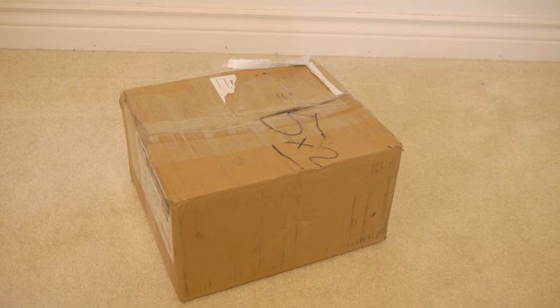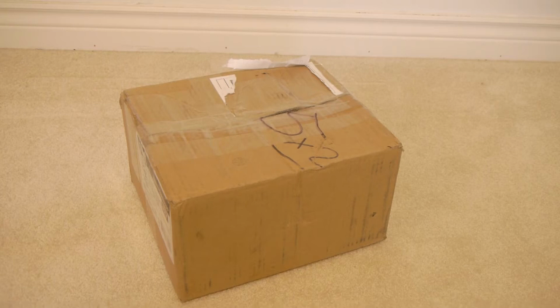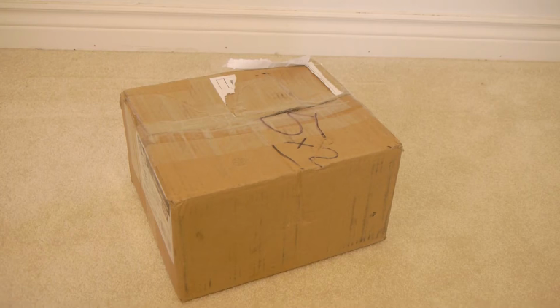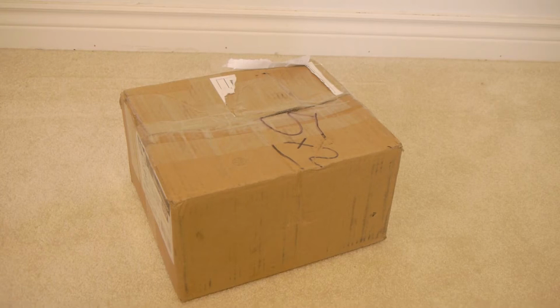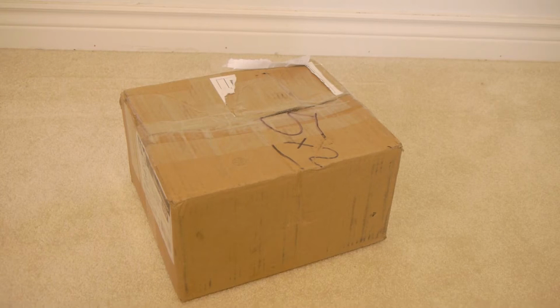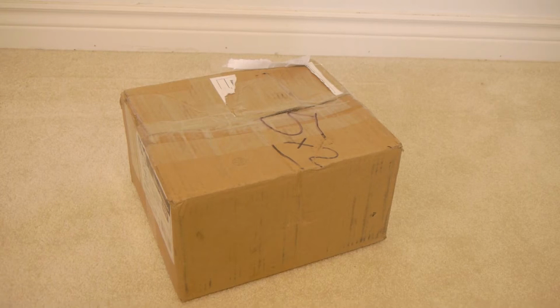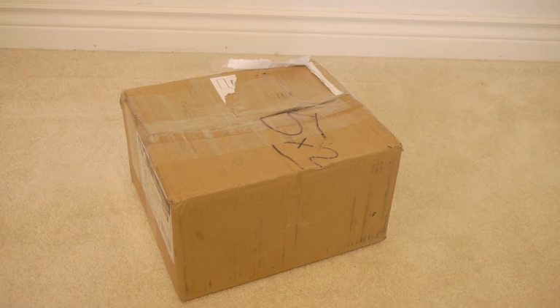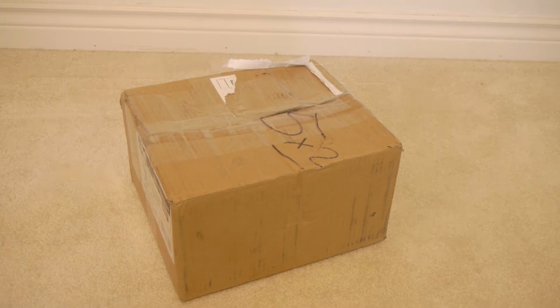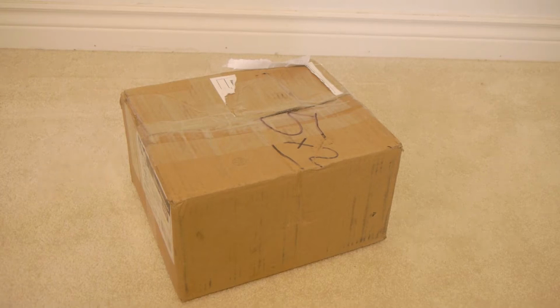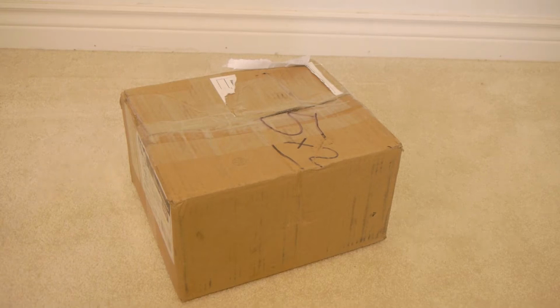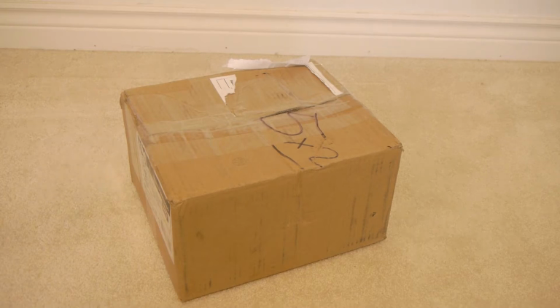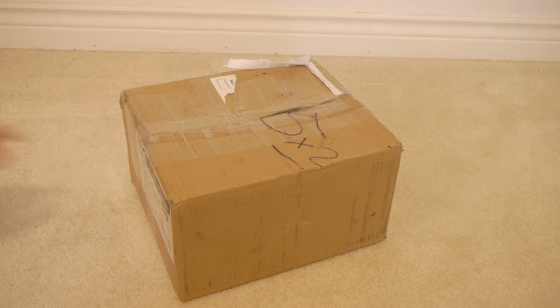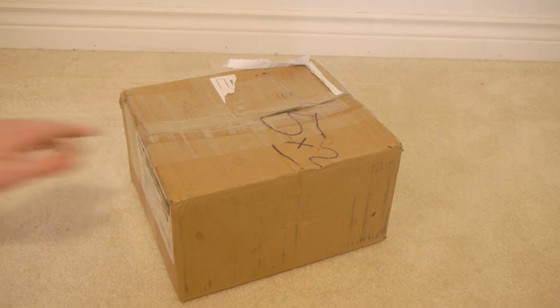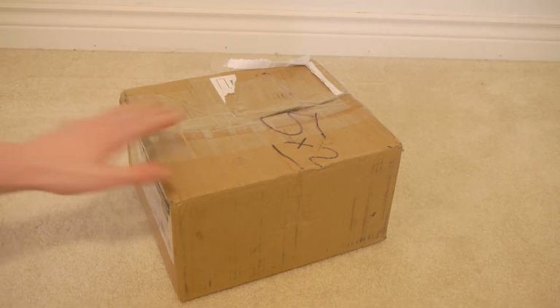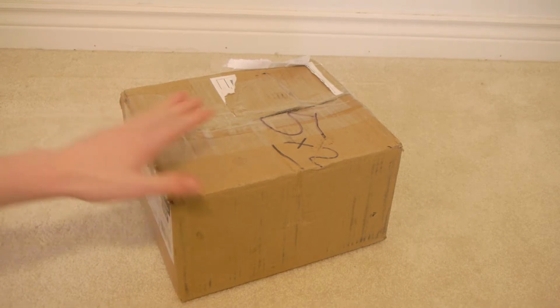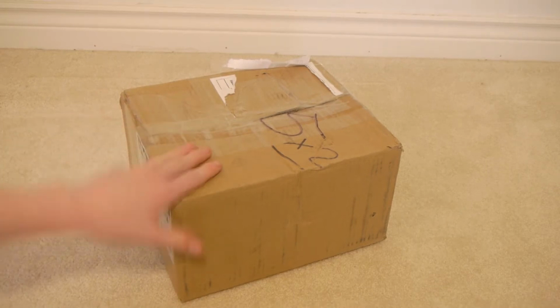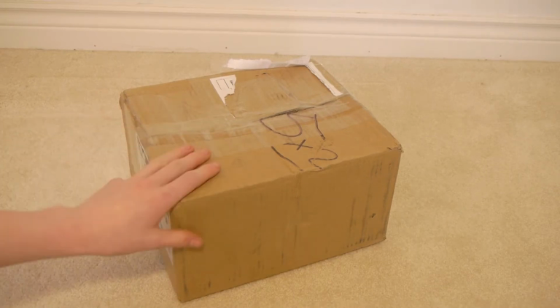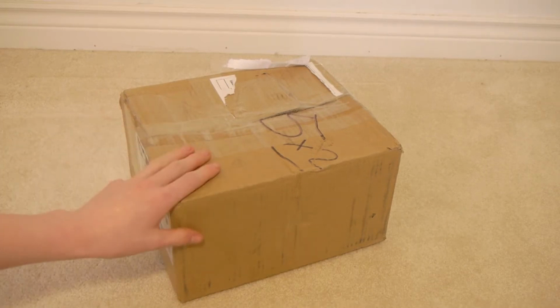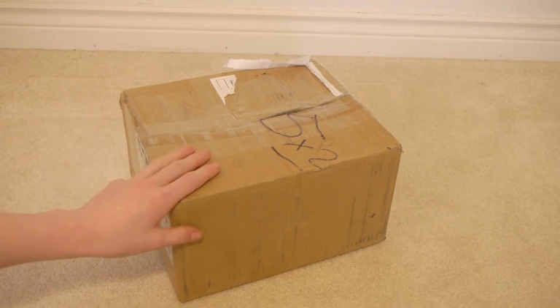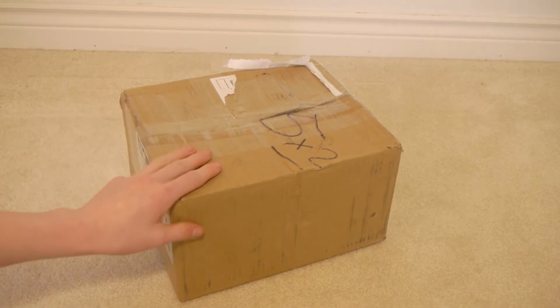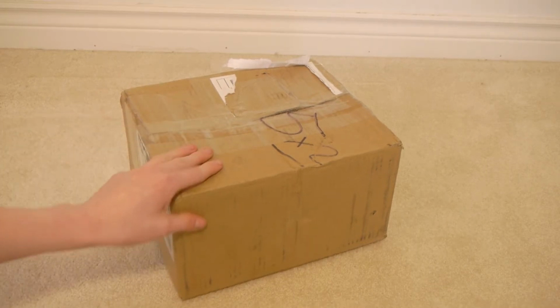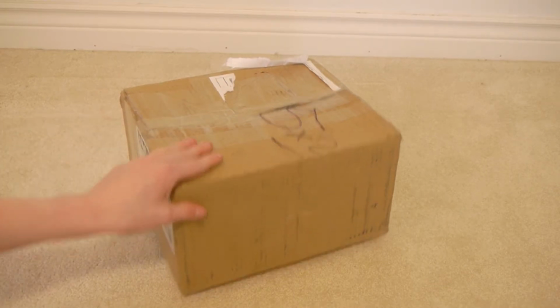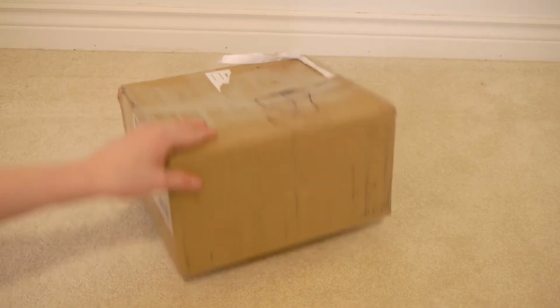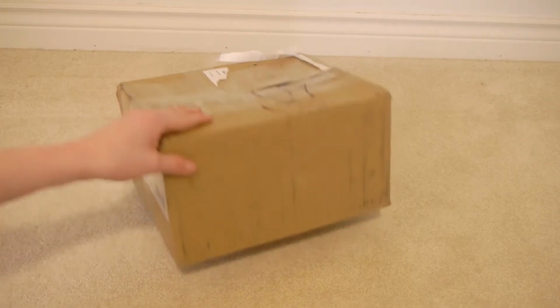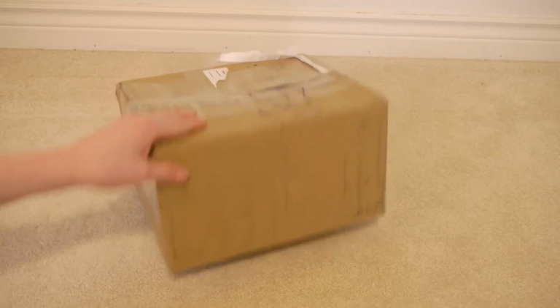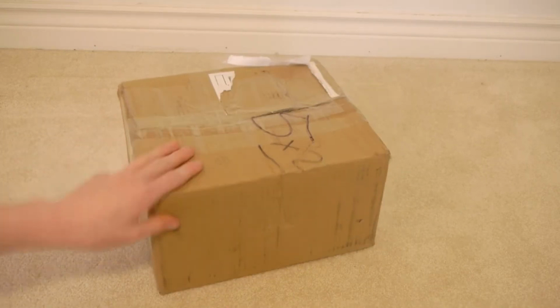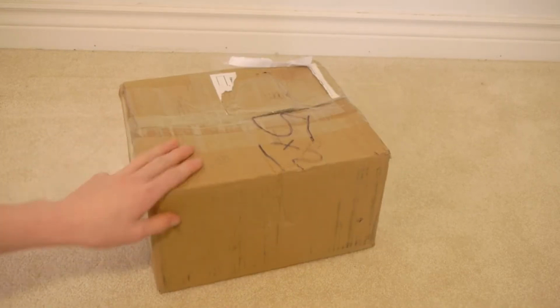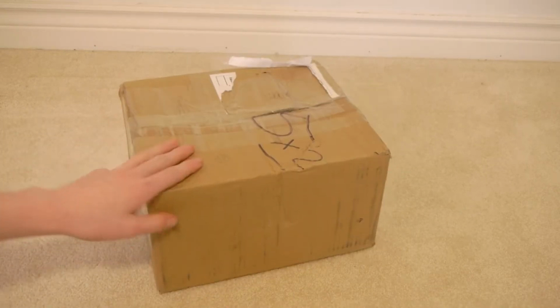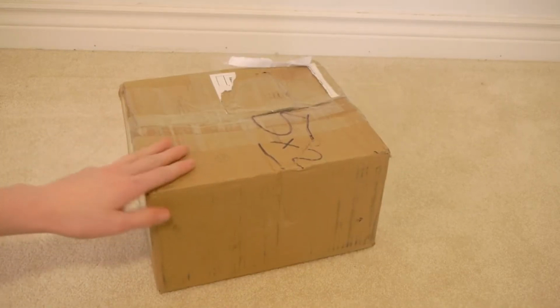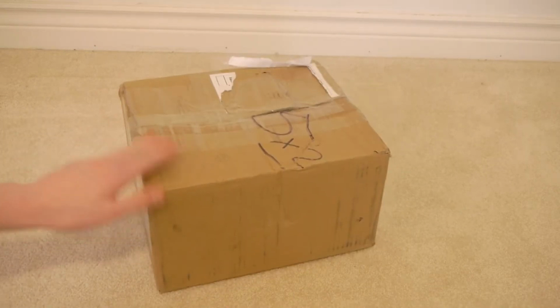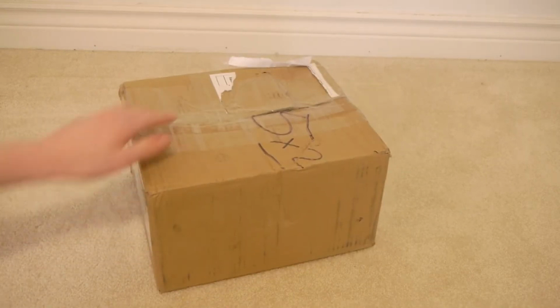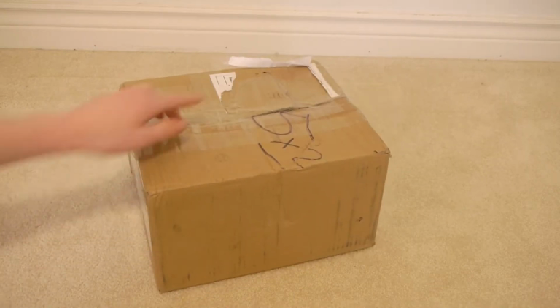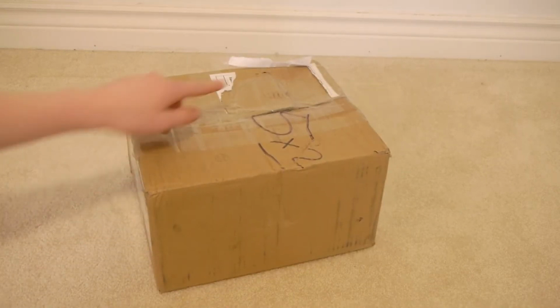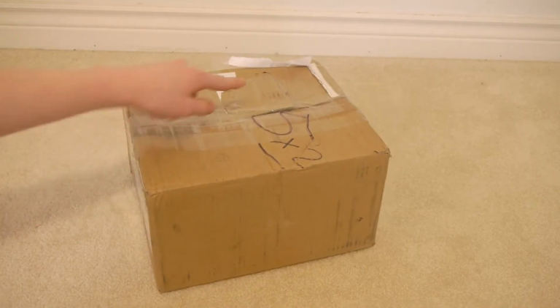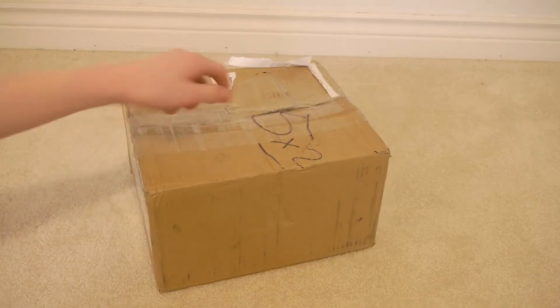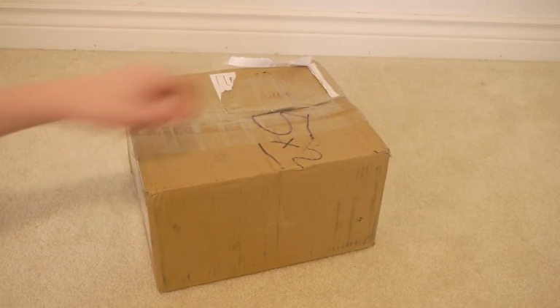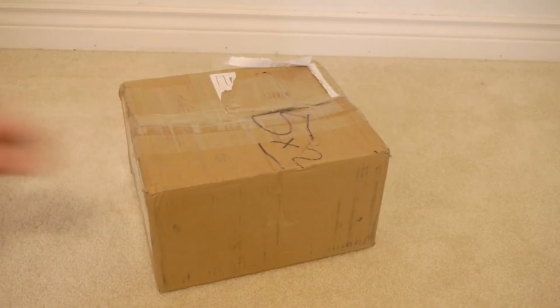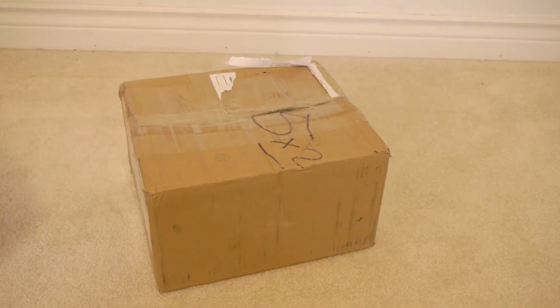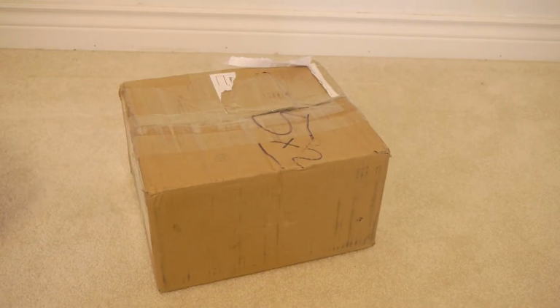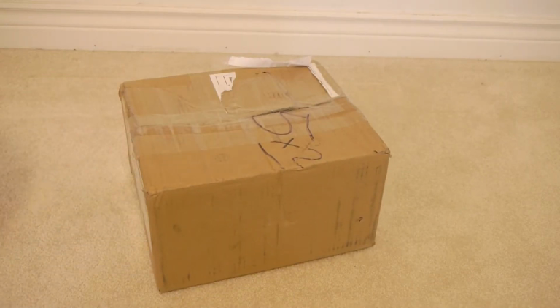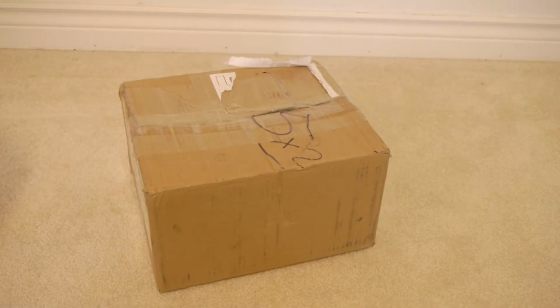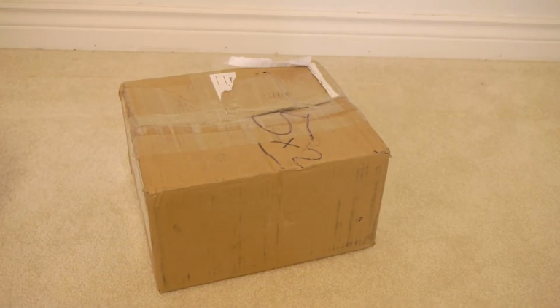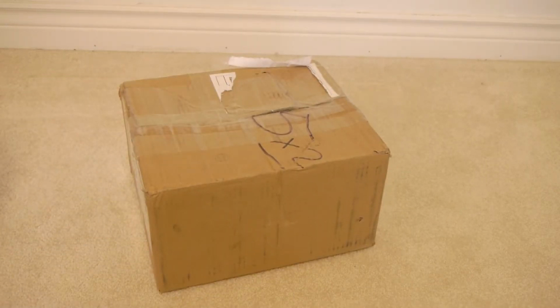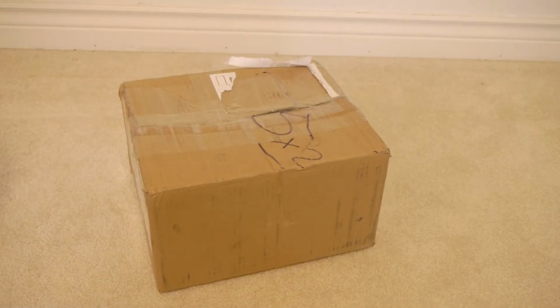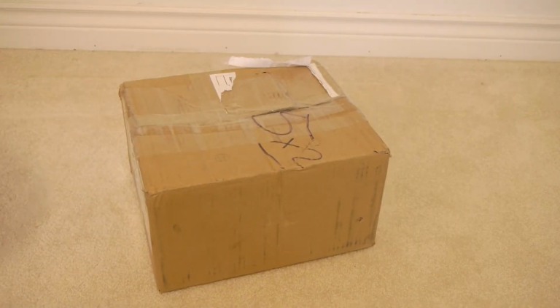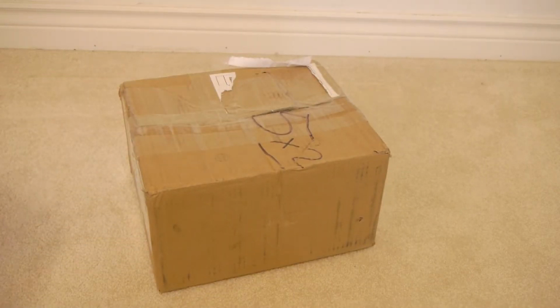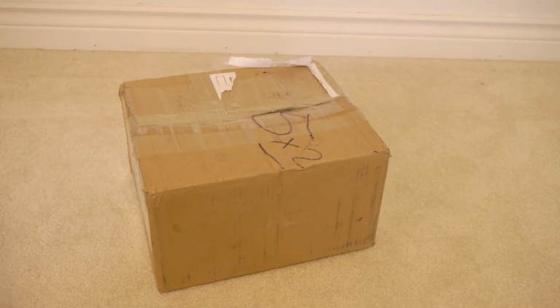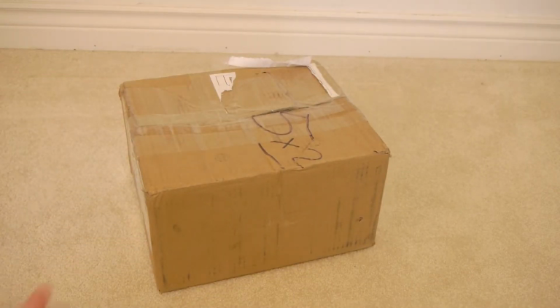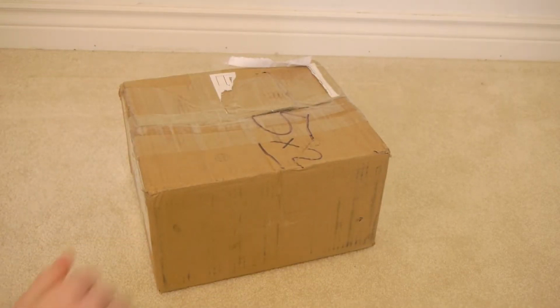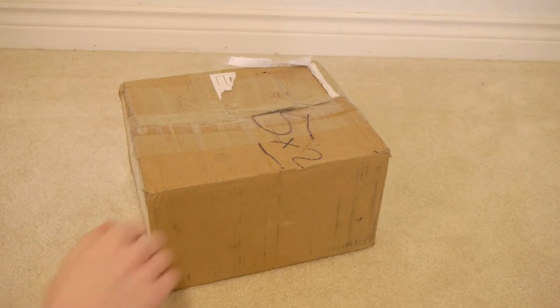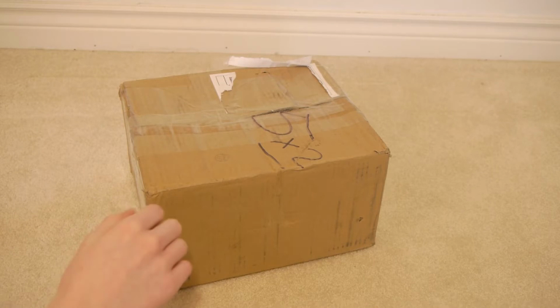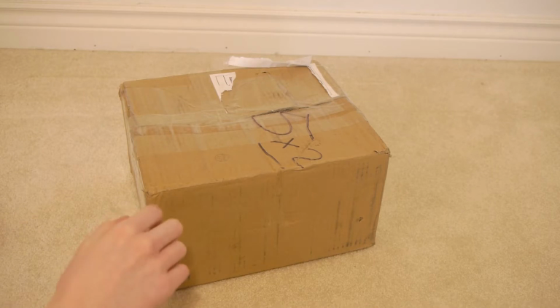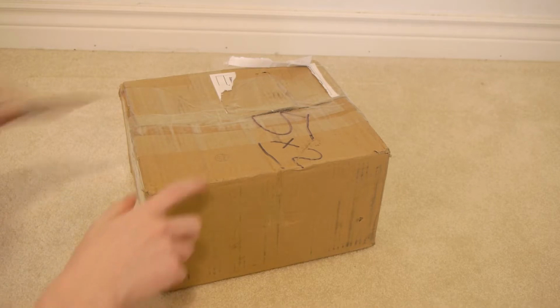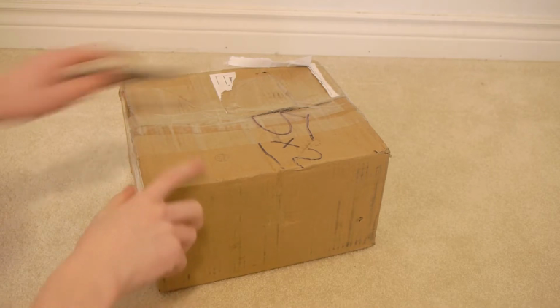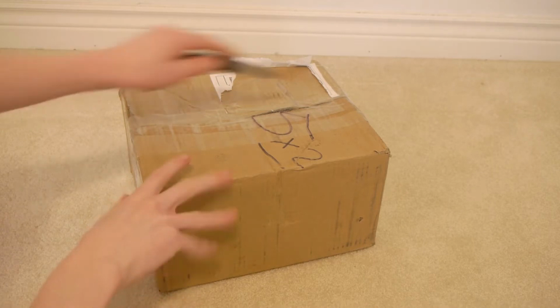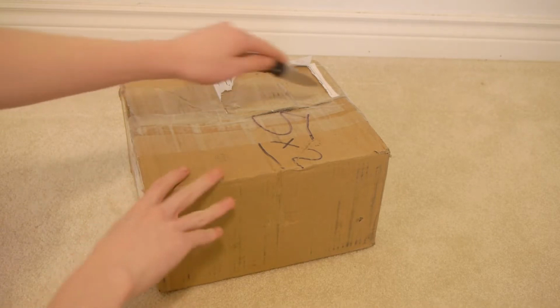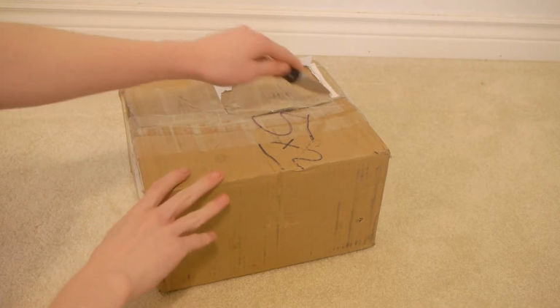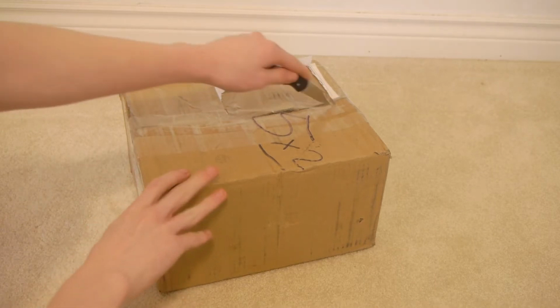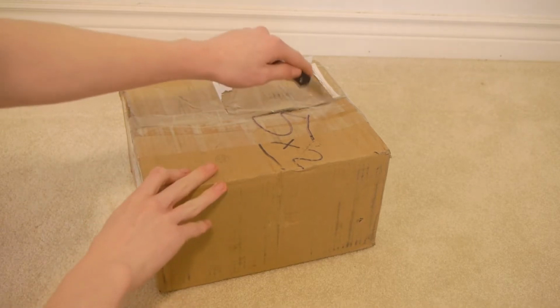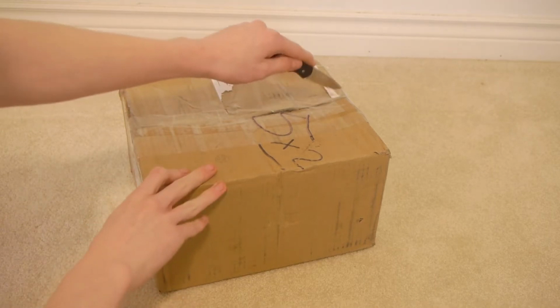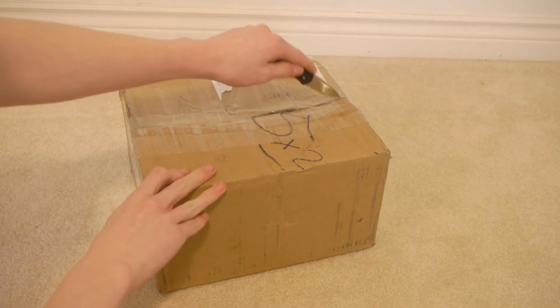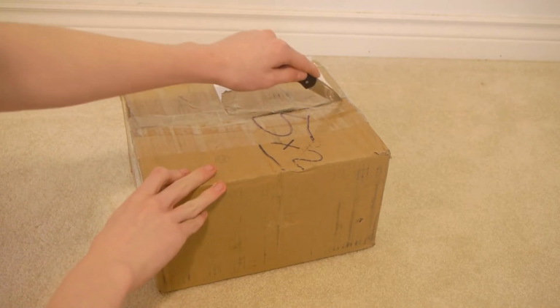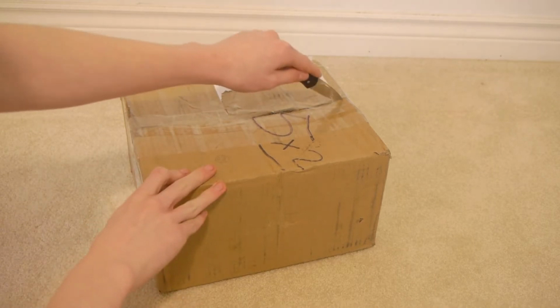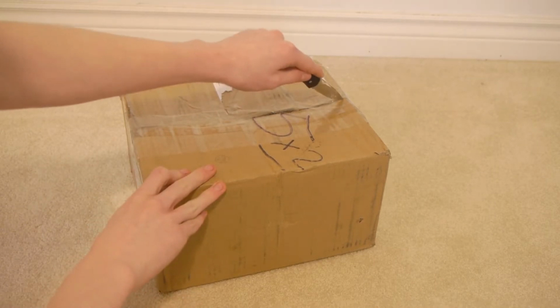Hello, today I'm going to be unboxing this package right here. I already took my shipping label off, so I can go ahead and open it up.